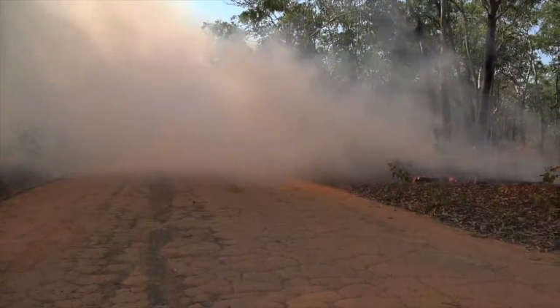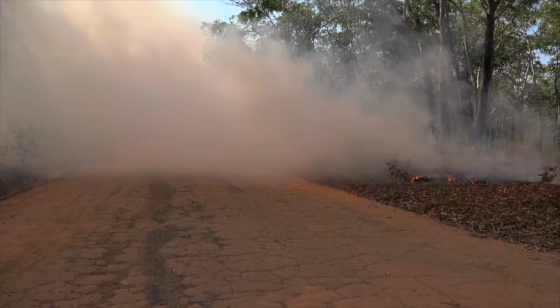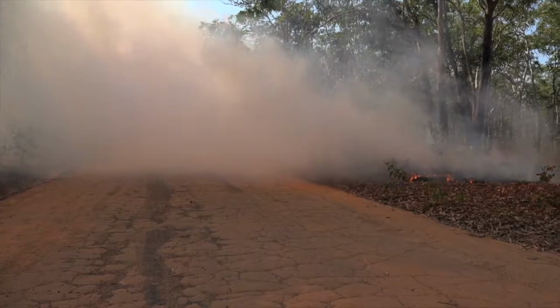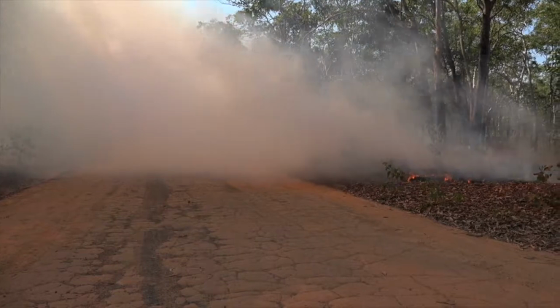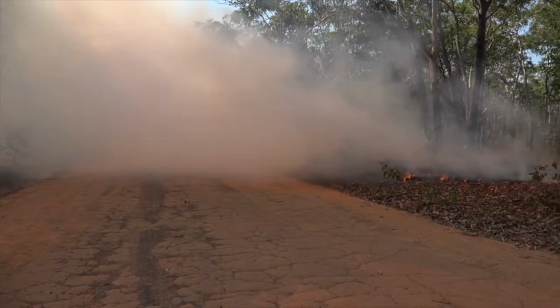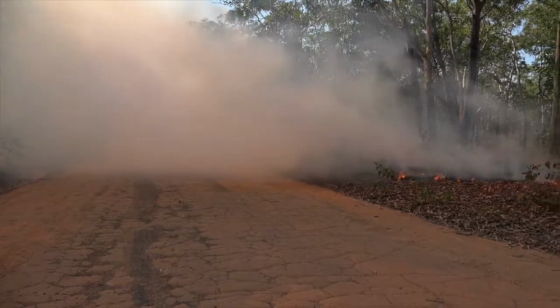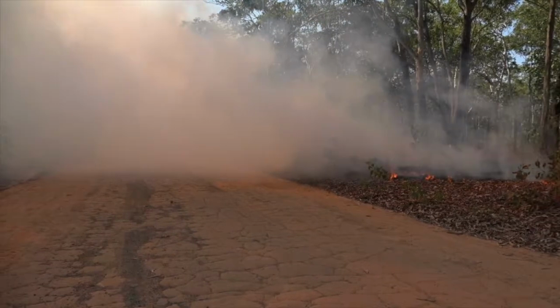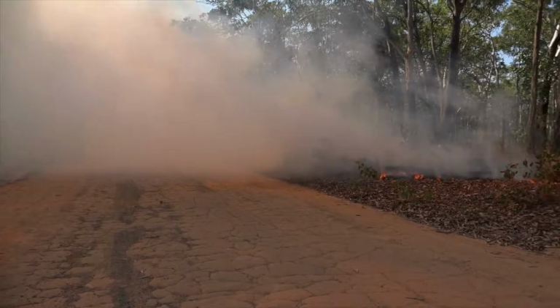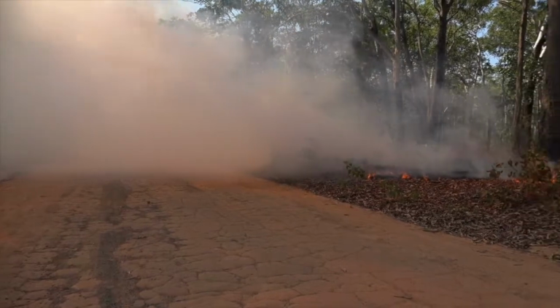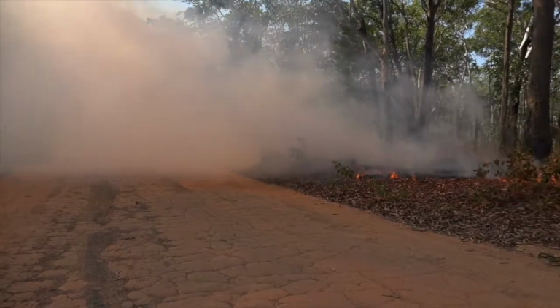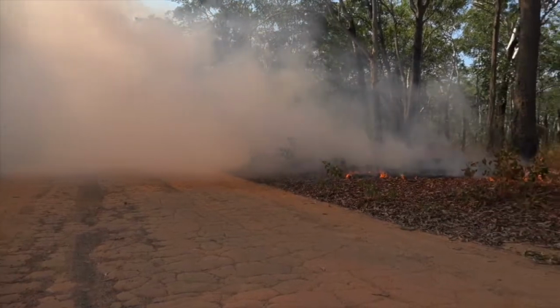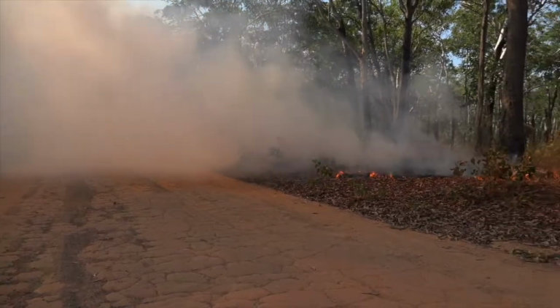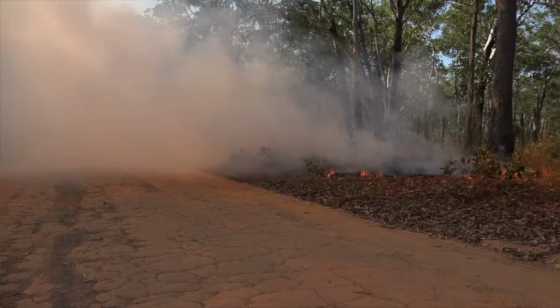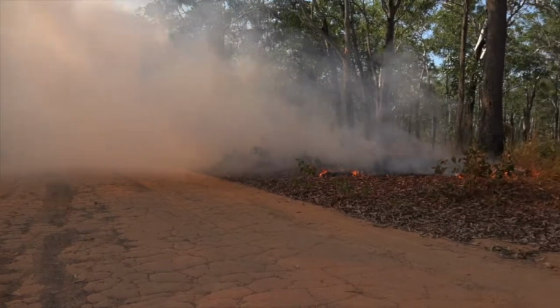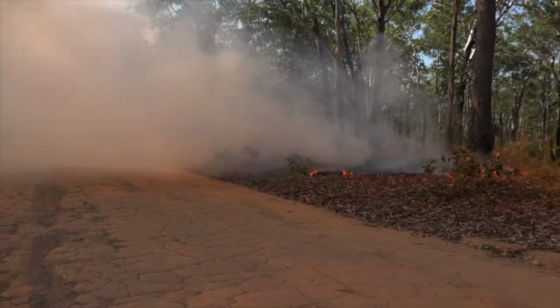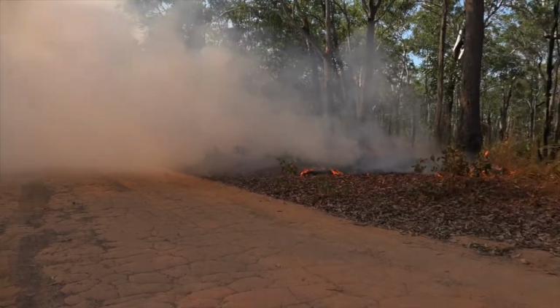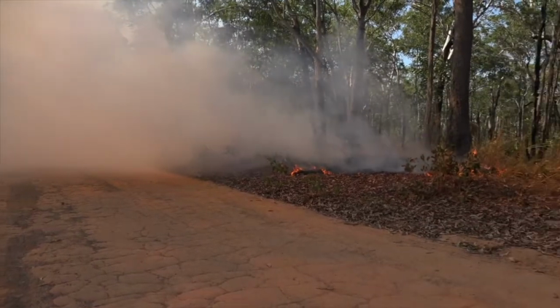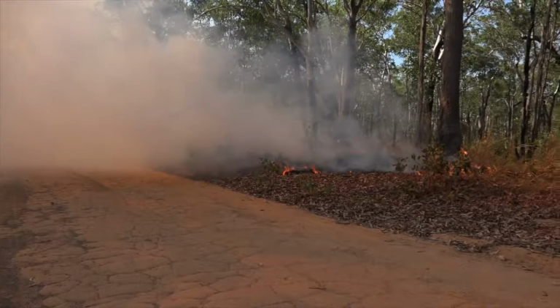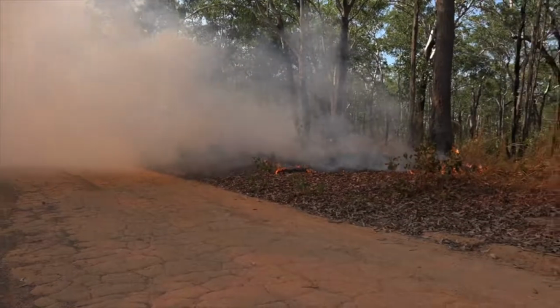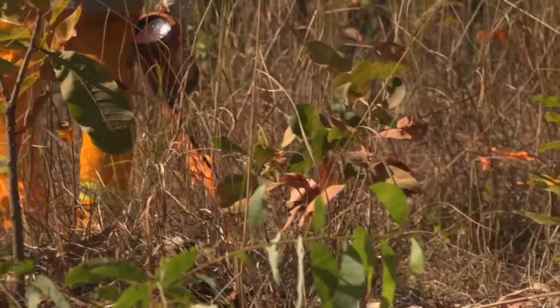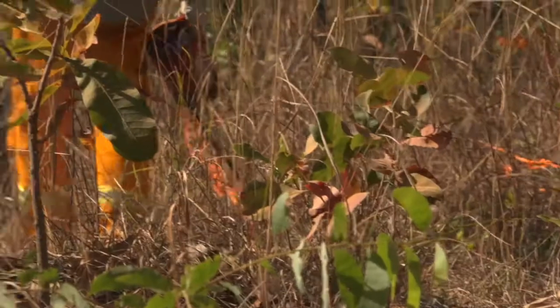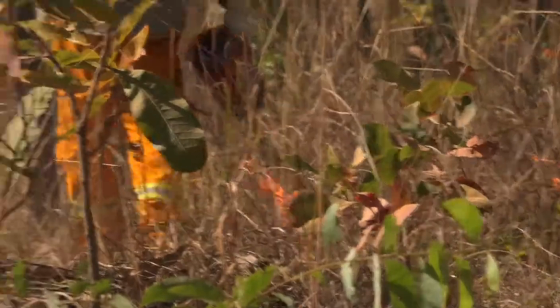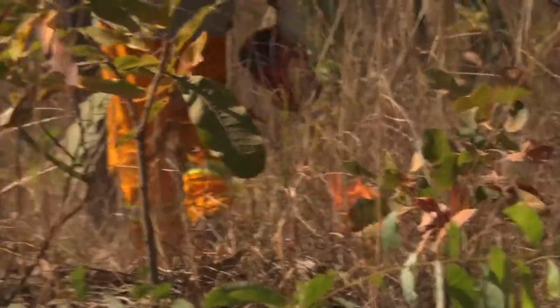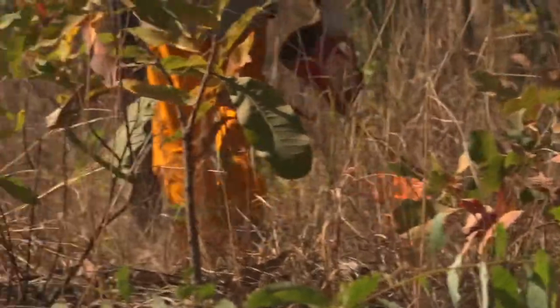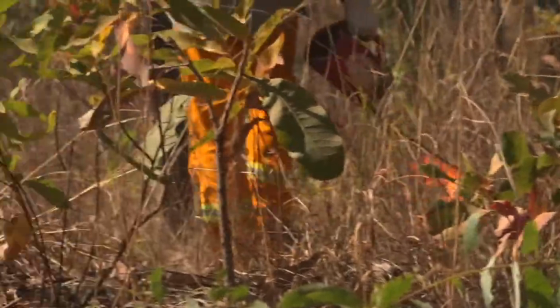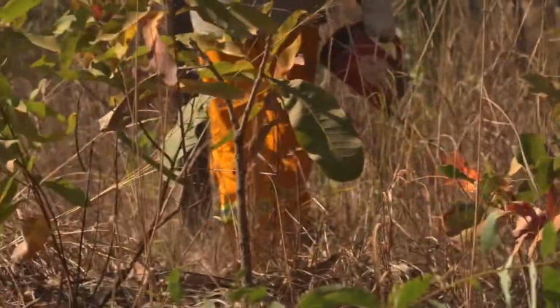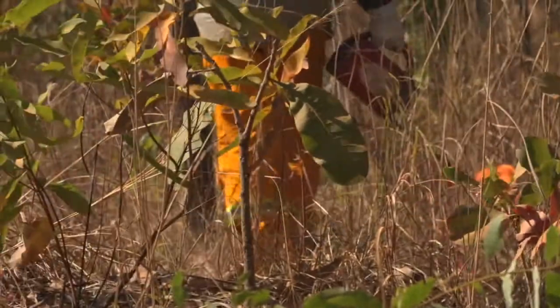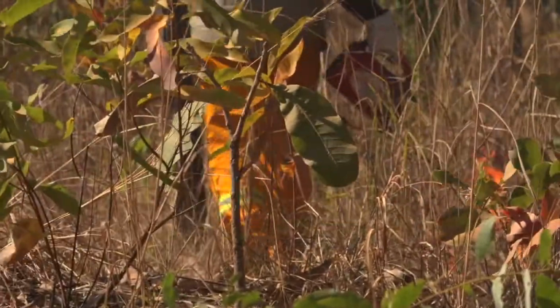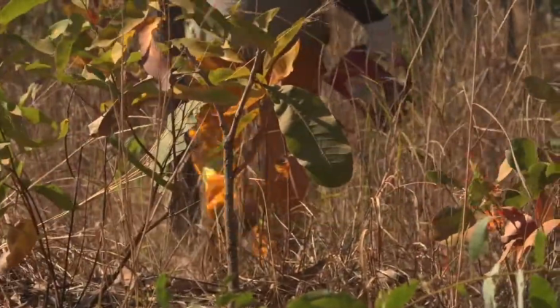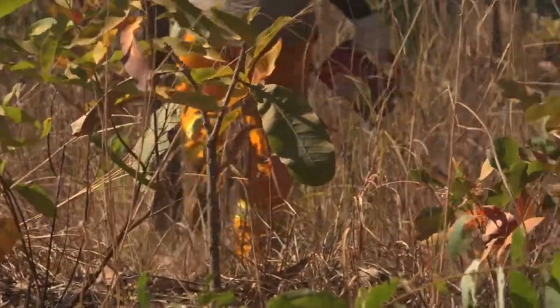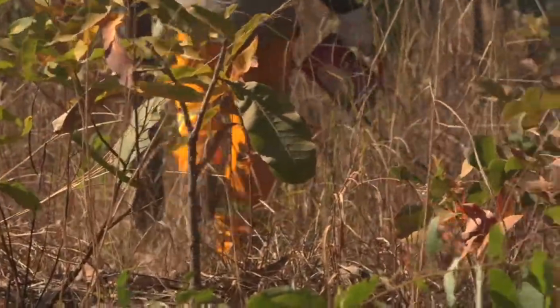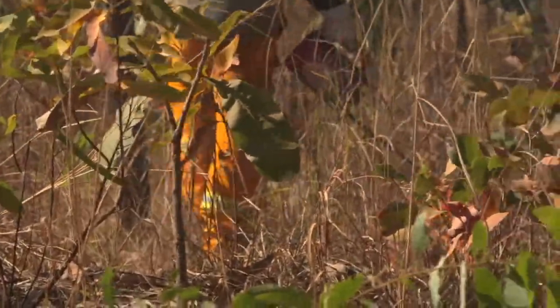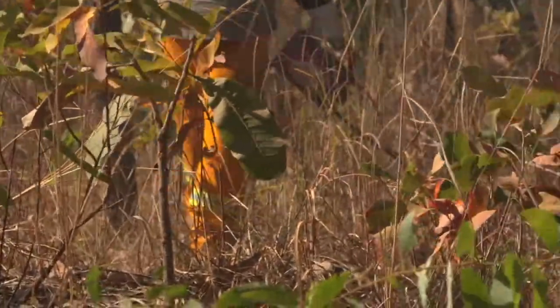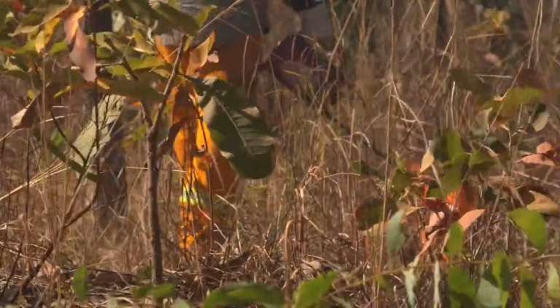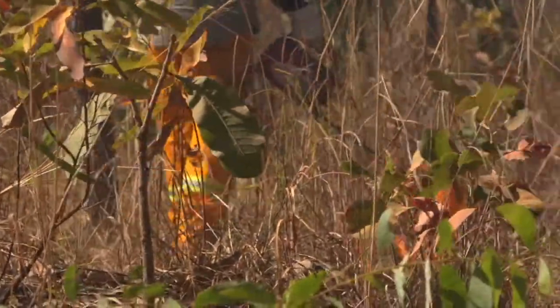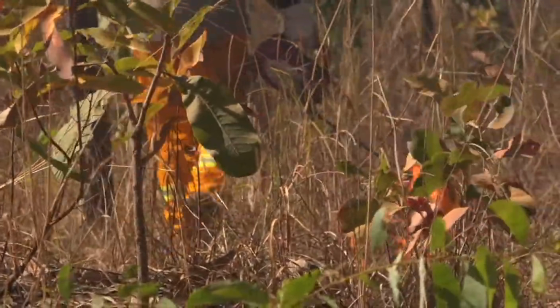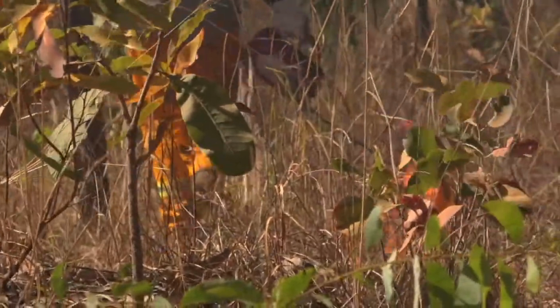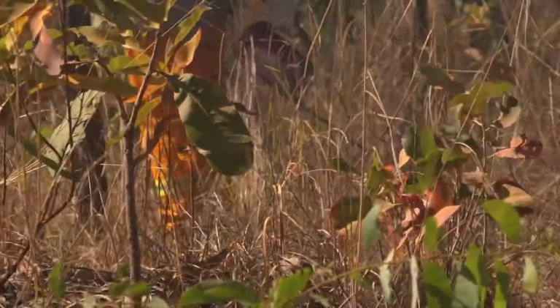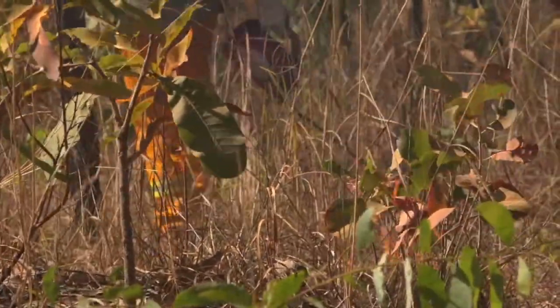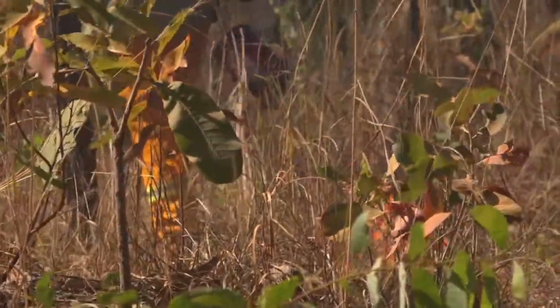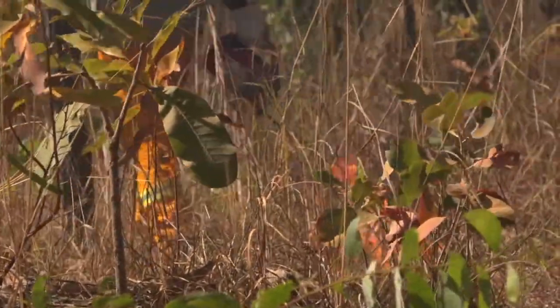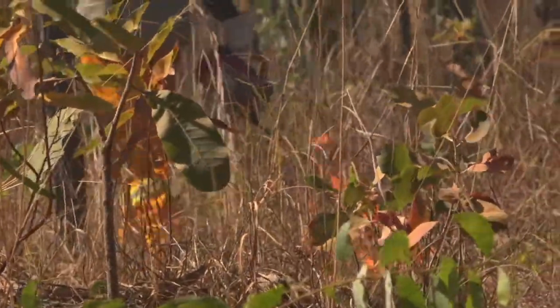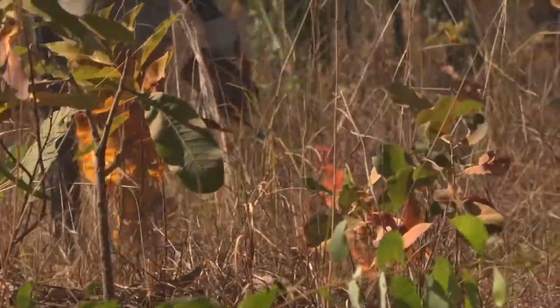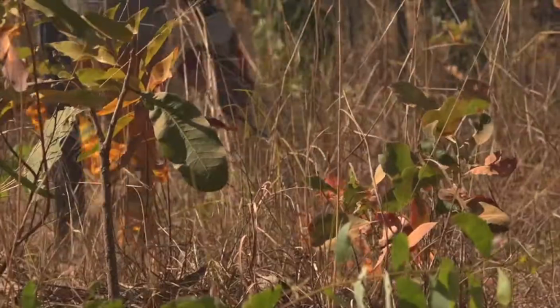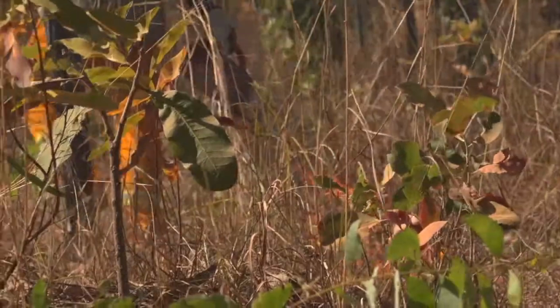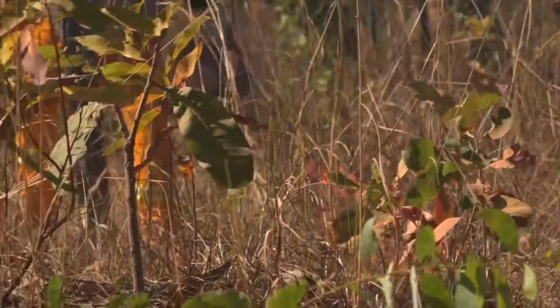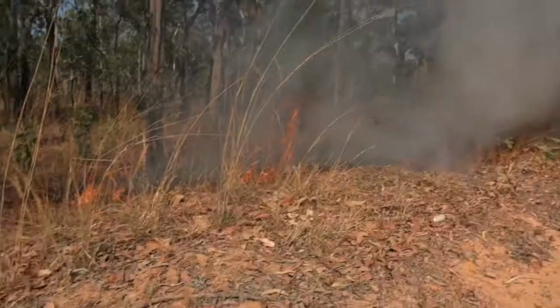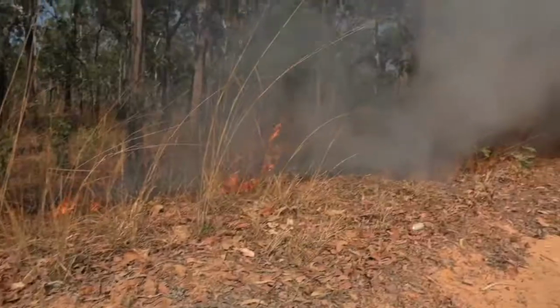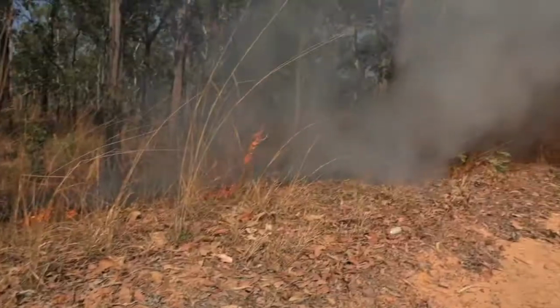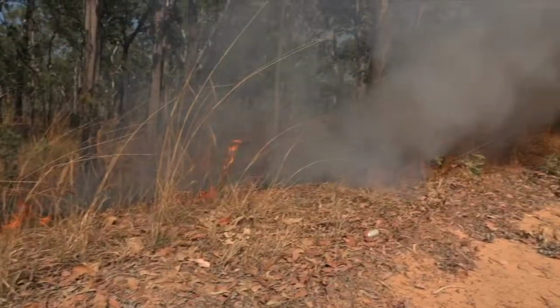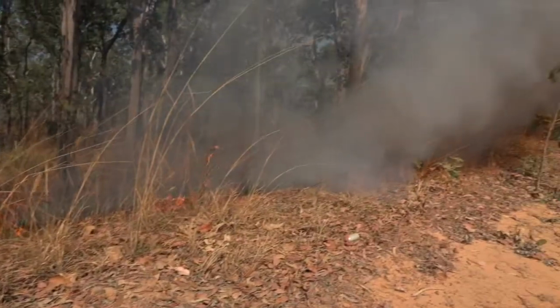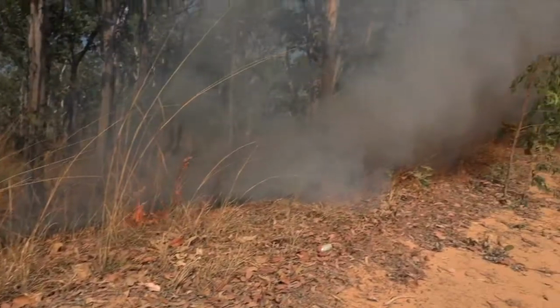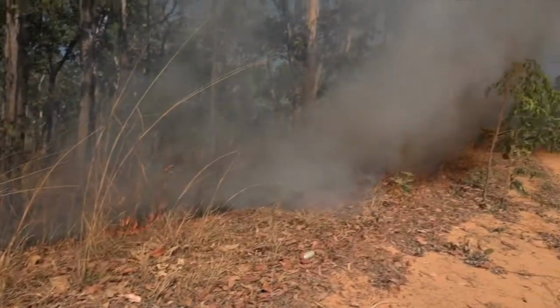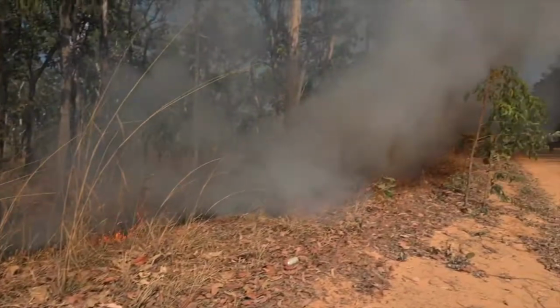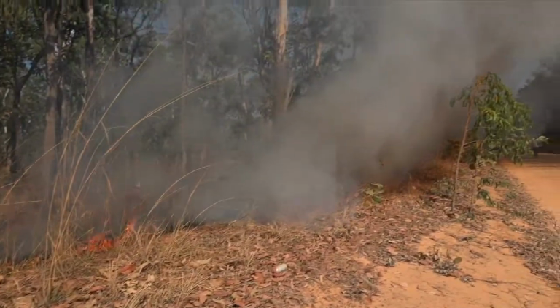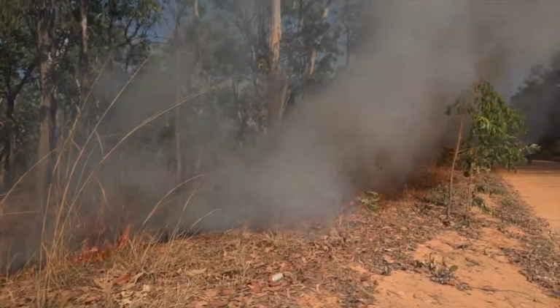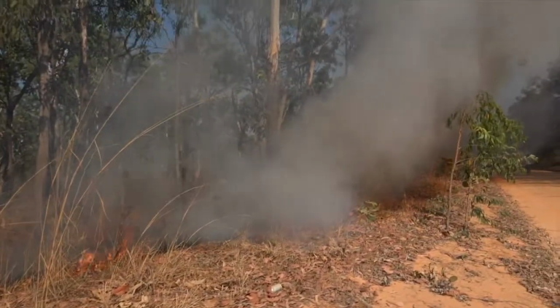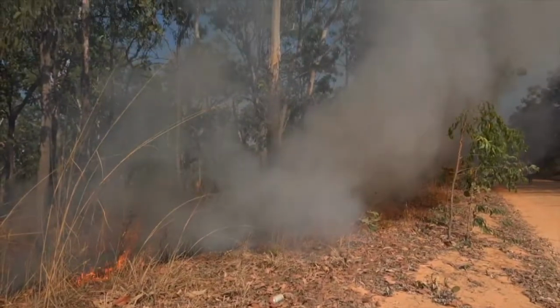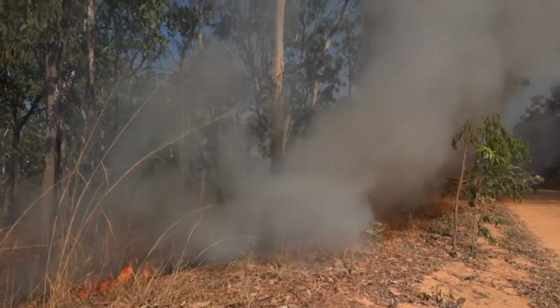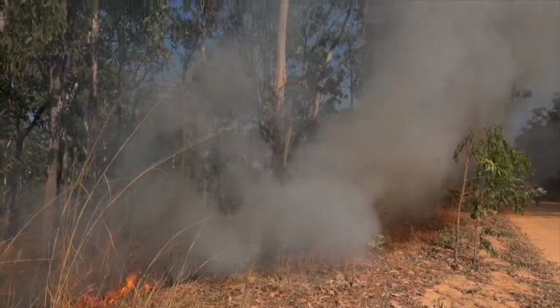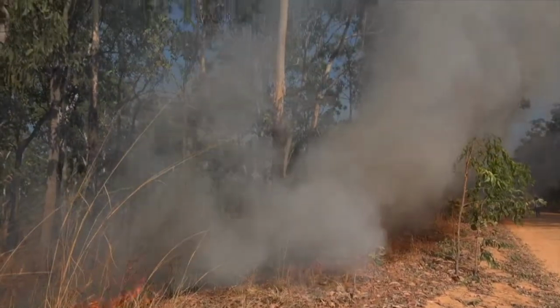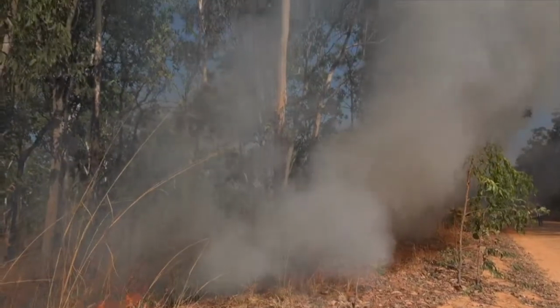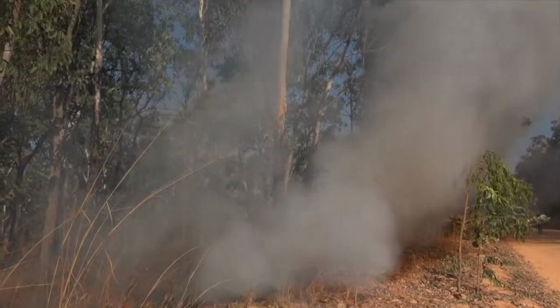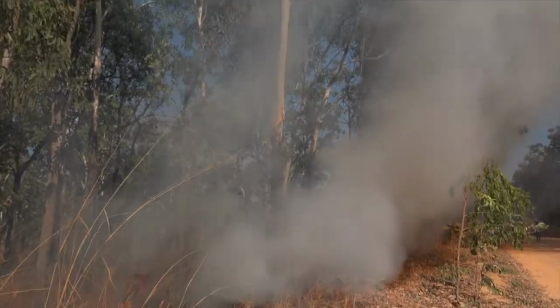Wildfires potentially affect these guys too. If we burn too much, it burns the hollow trees that these guys depend on to sleep through the day.